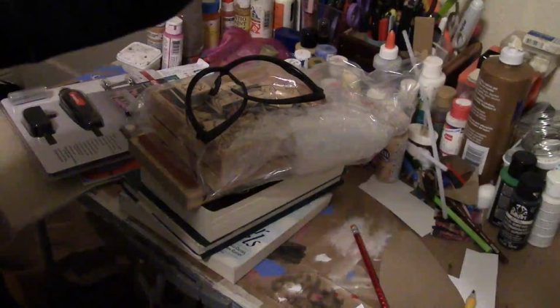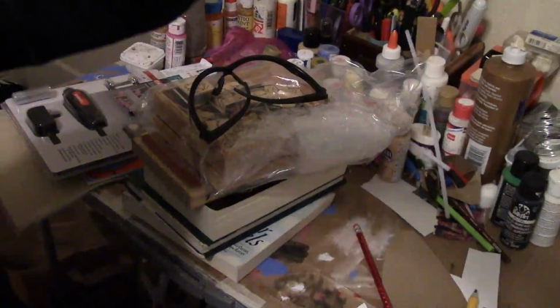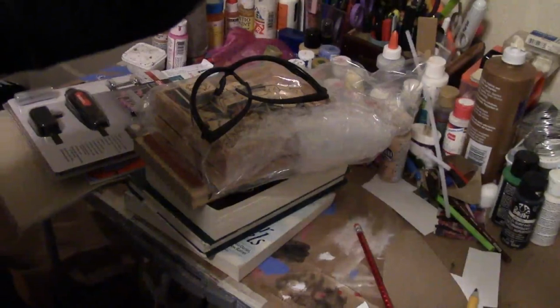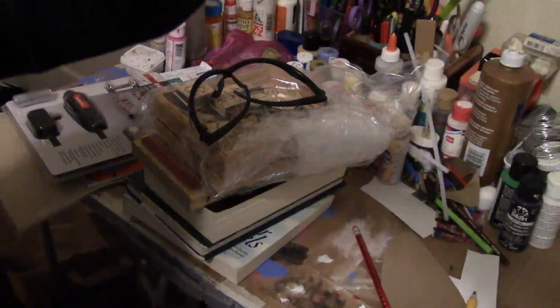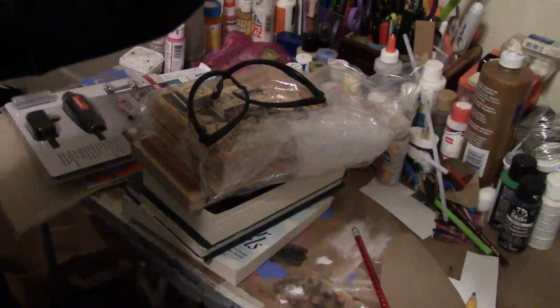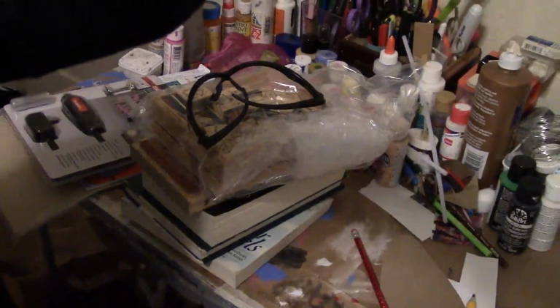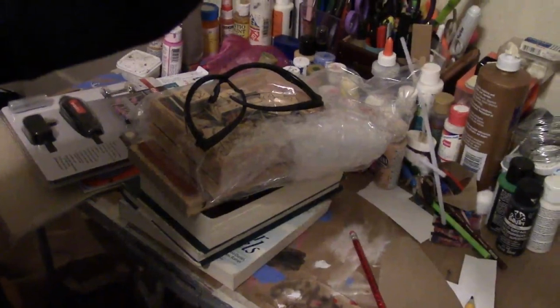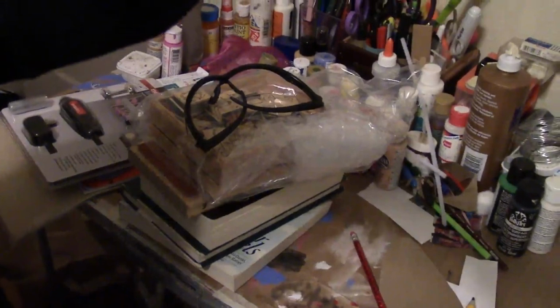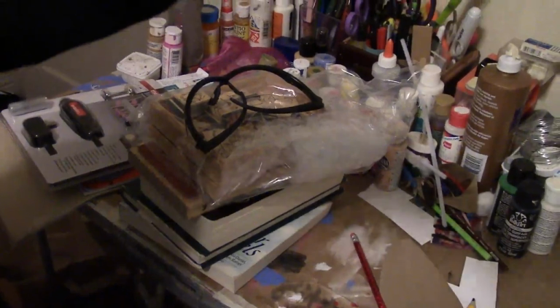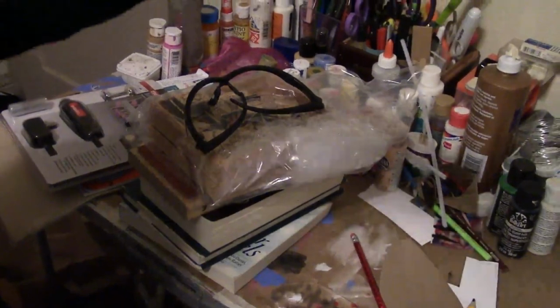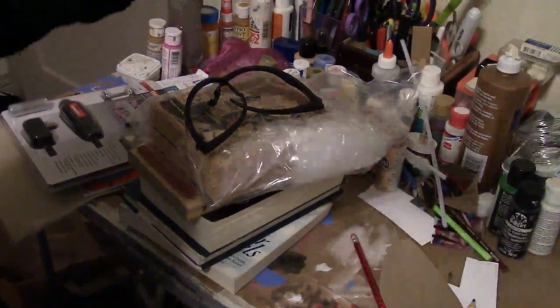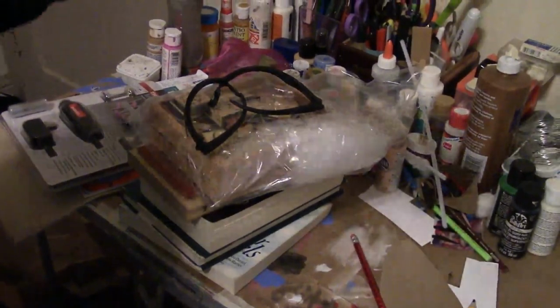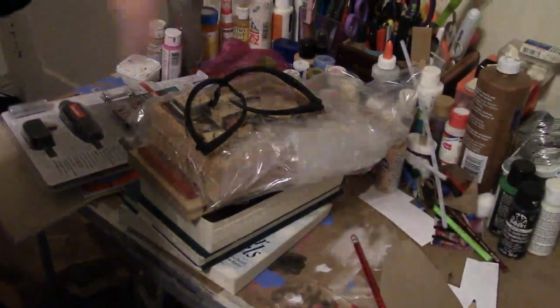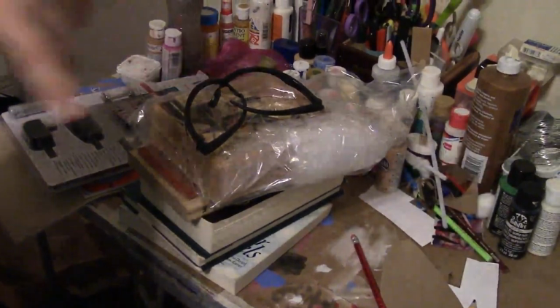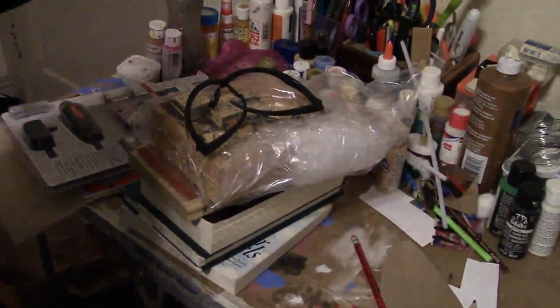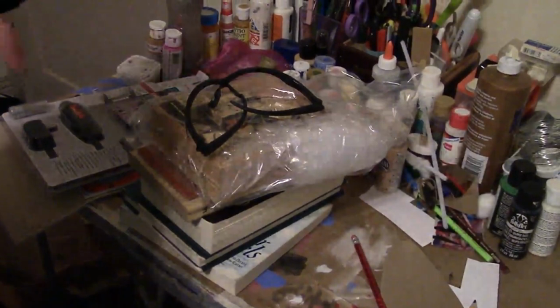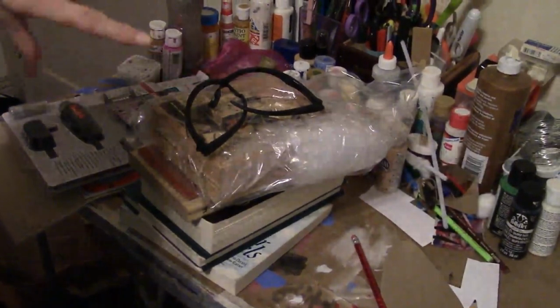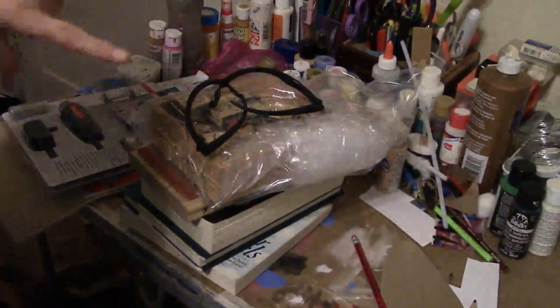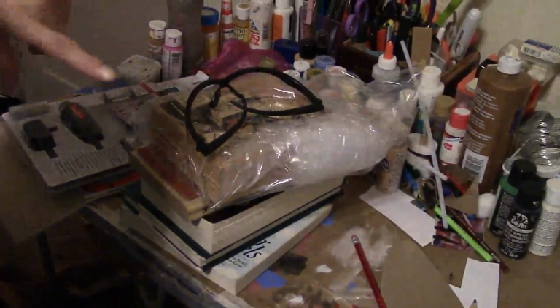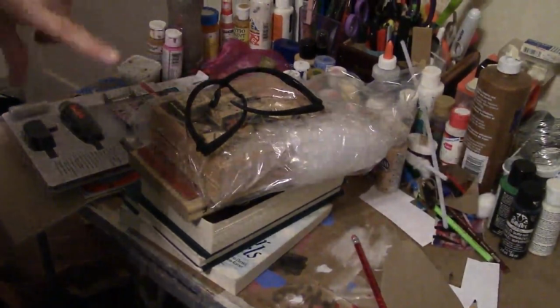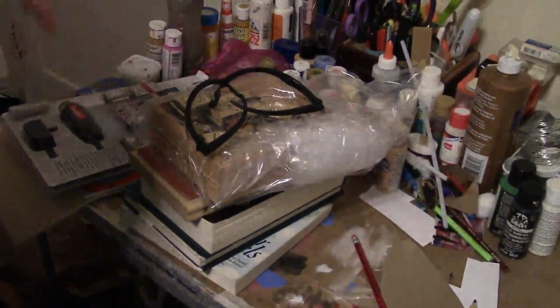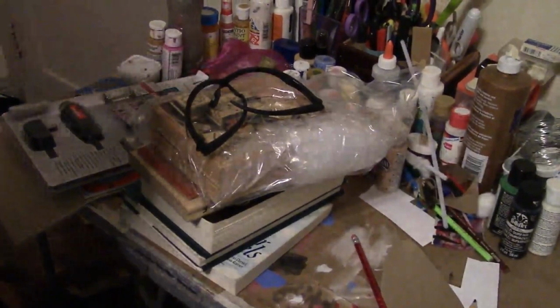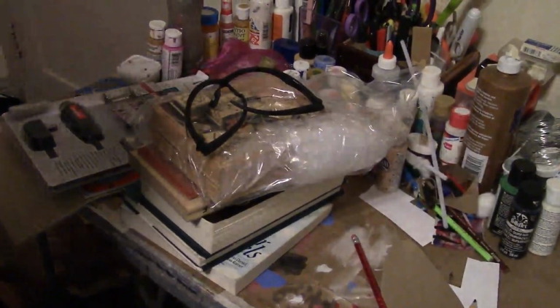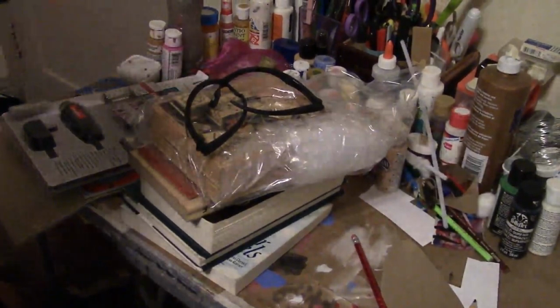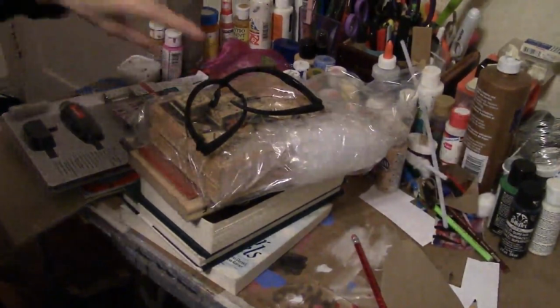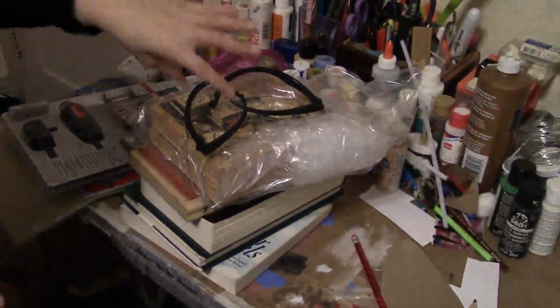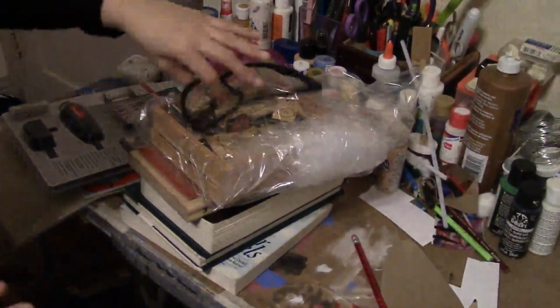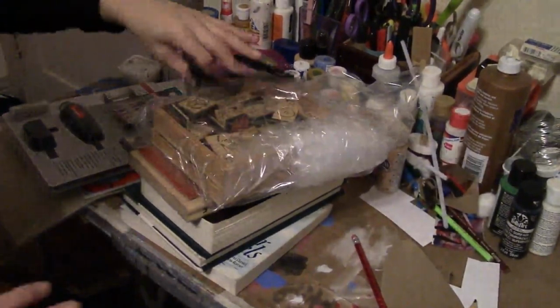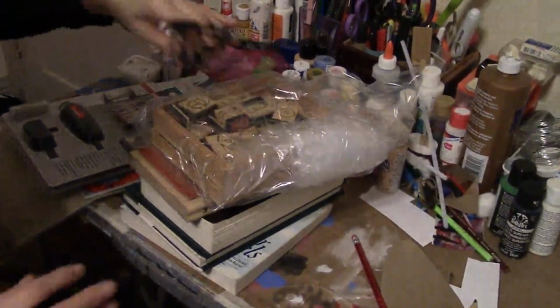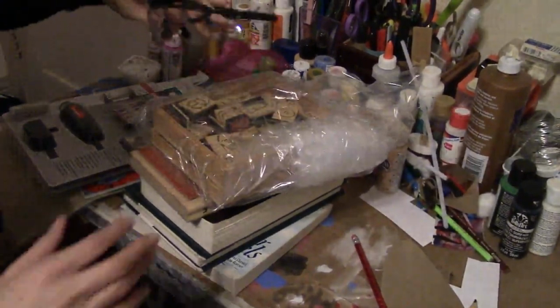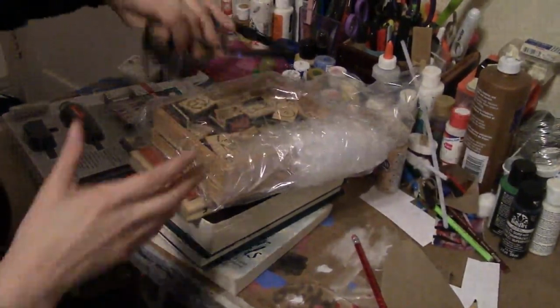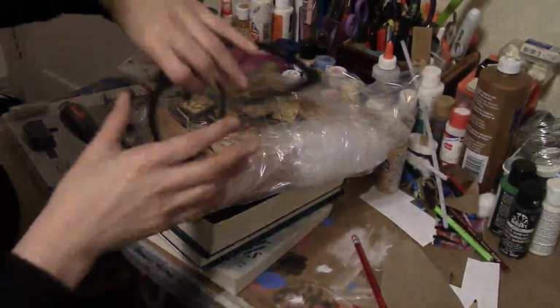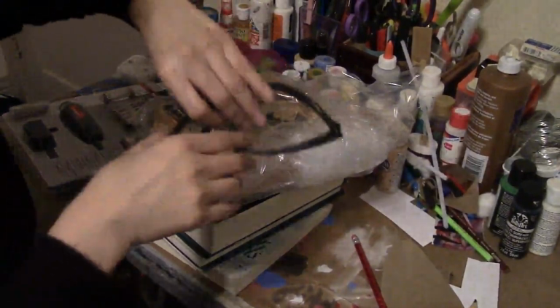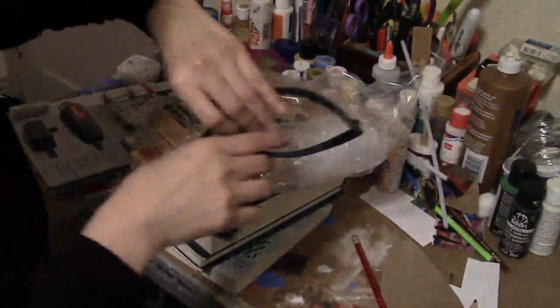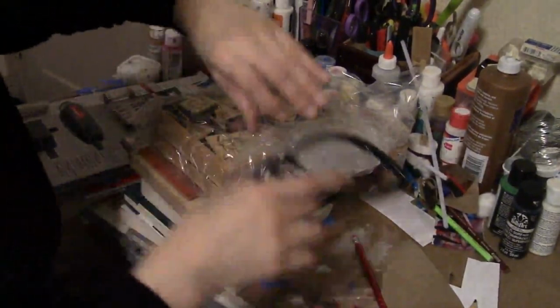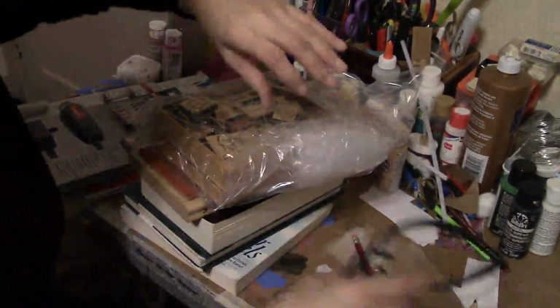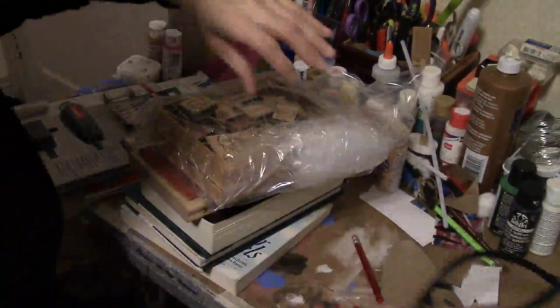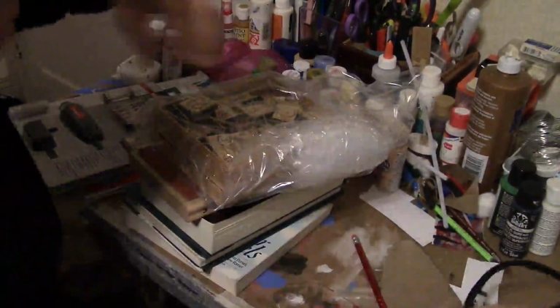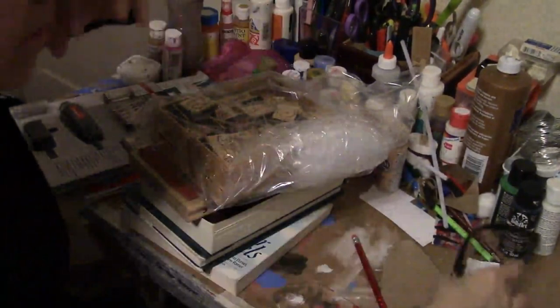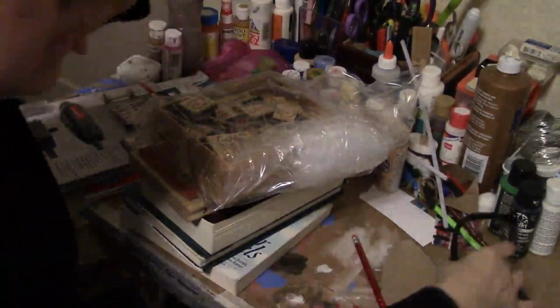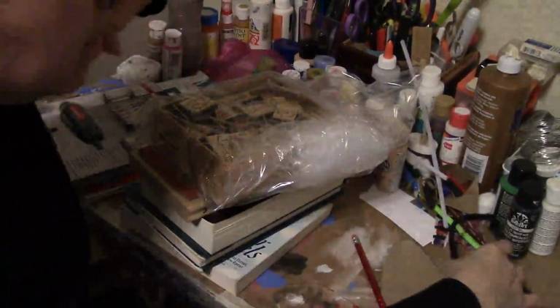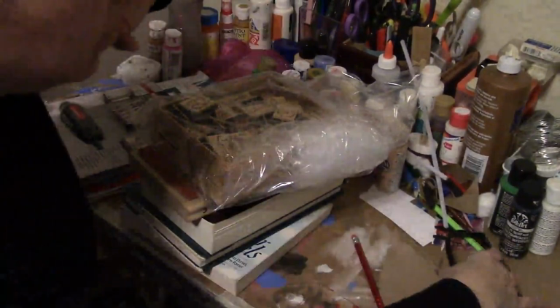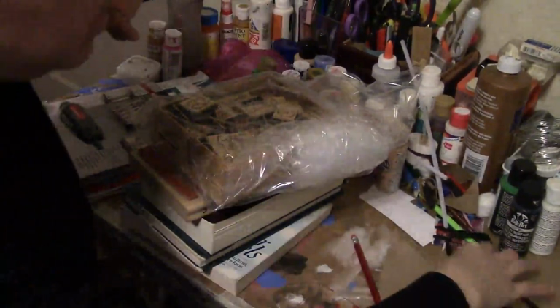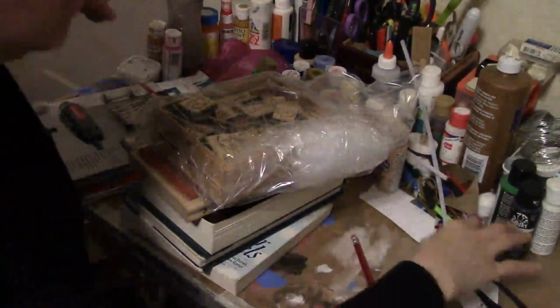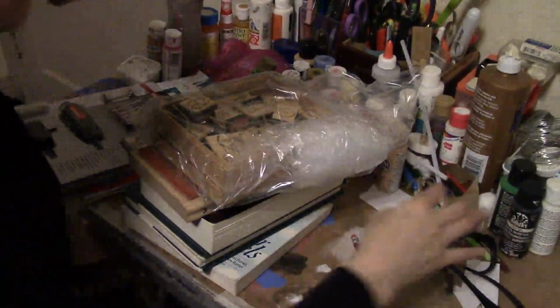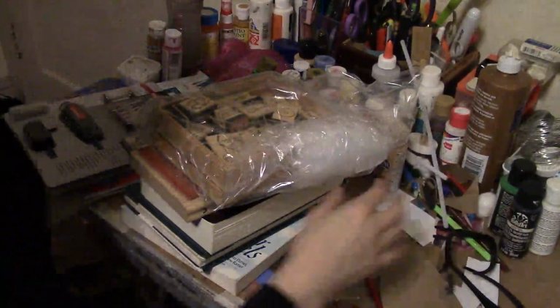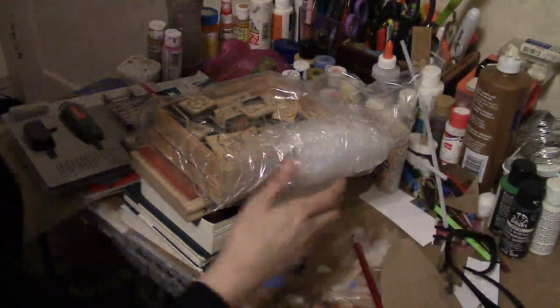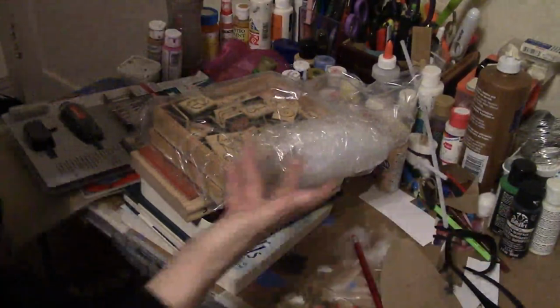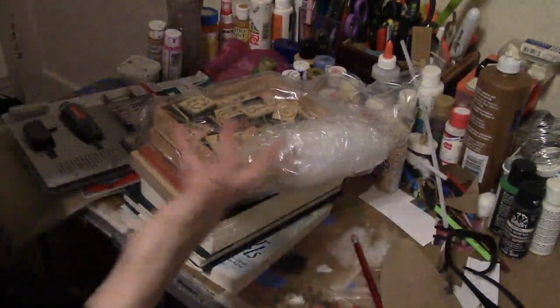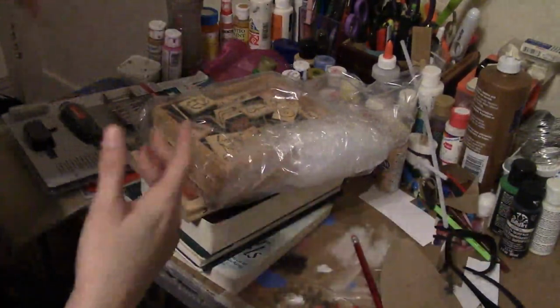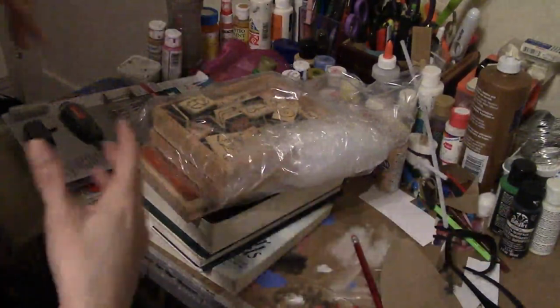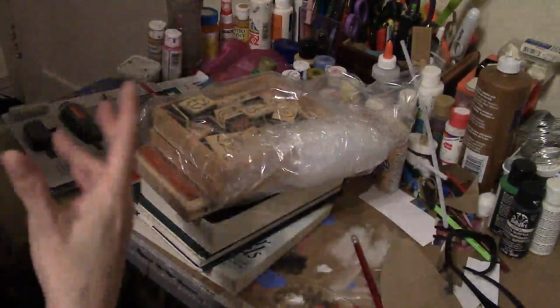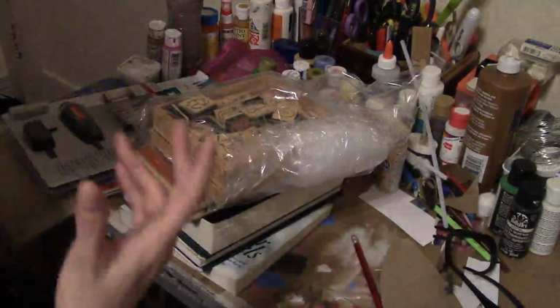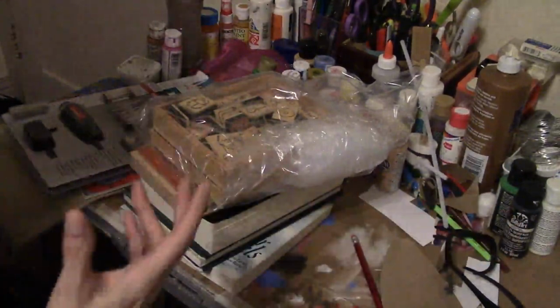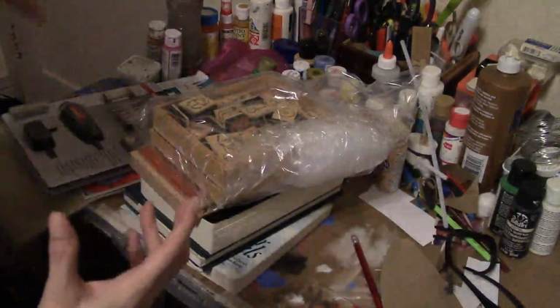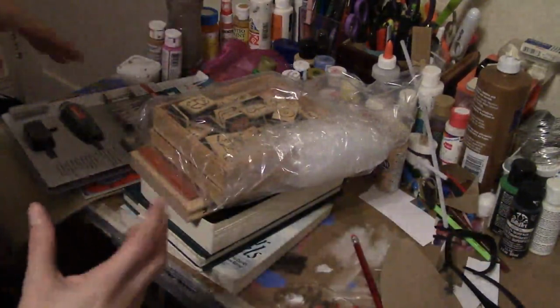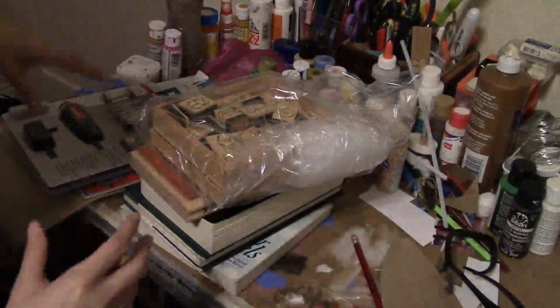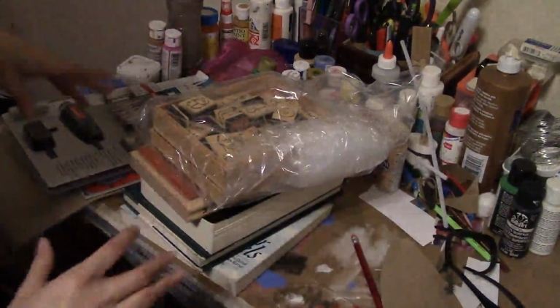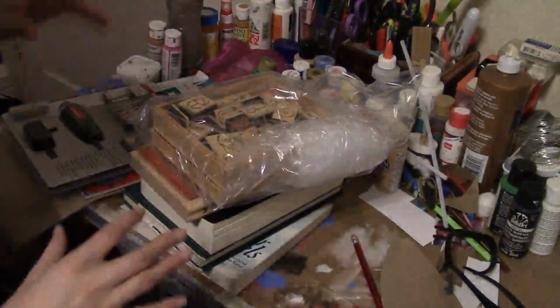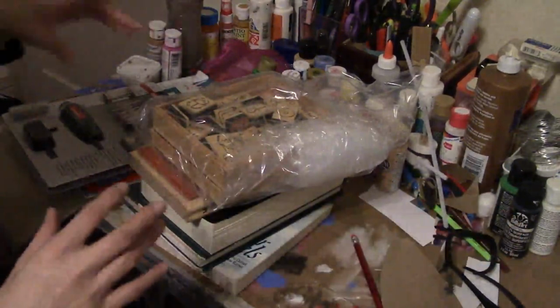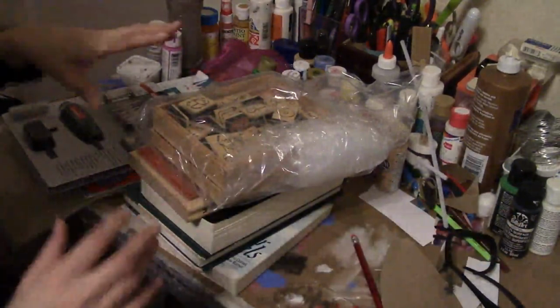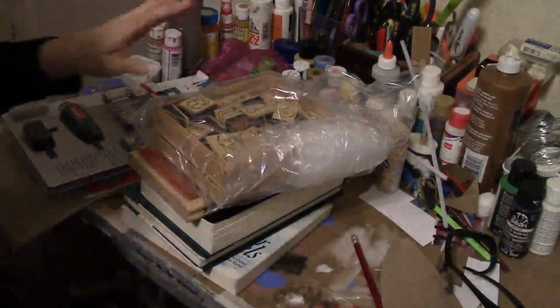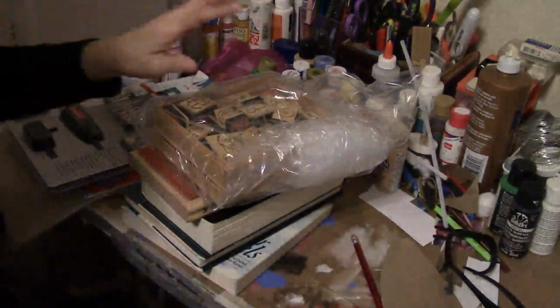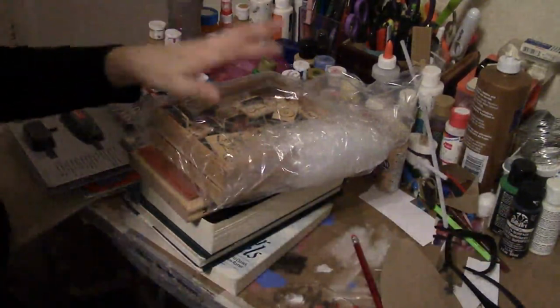Hey guys, gonna do a quick haul for you. I went to Goodwill and just ran around, and also went to Harbor Freight.